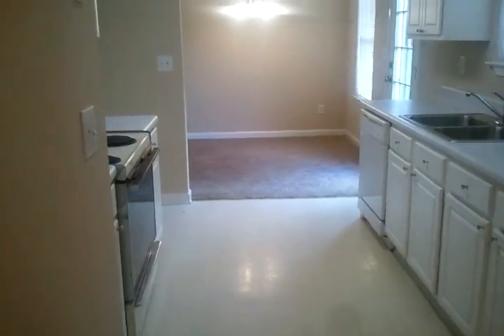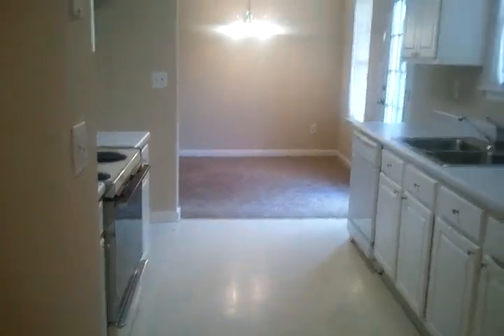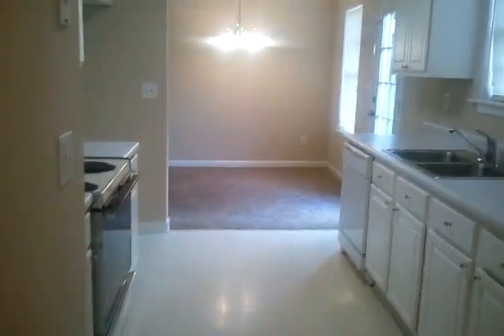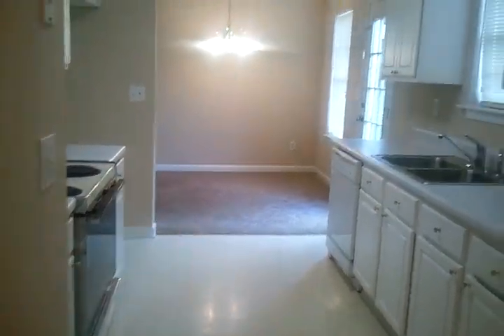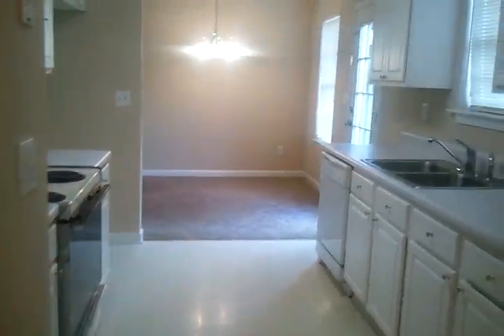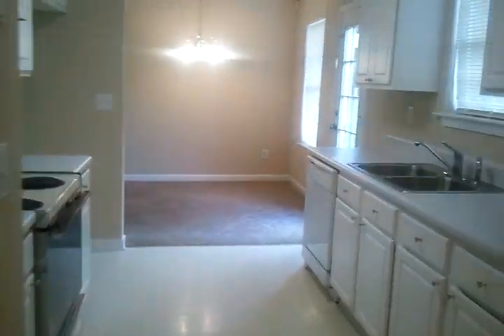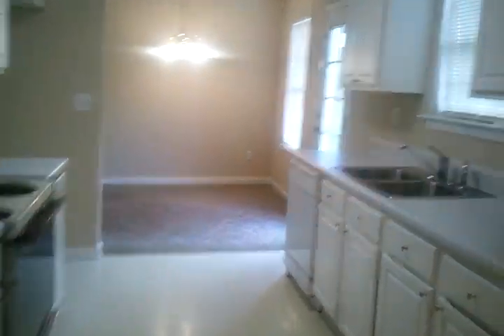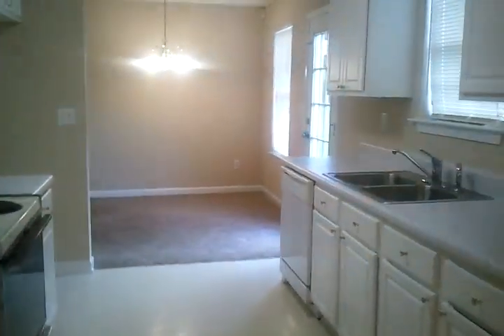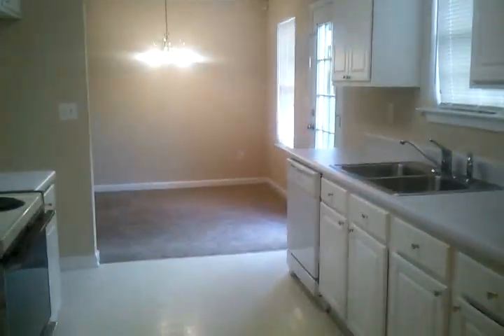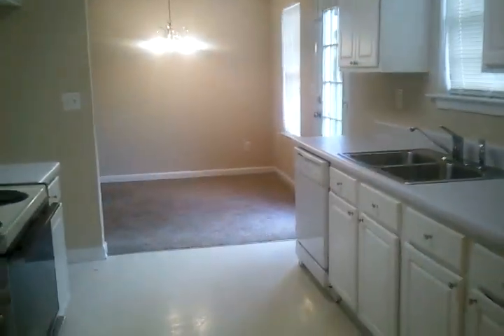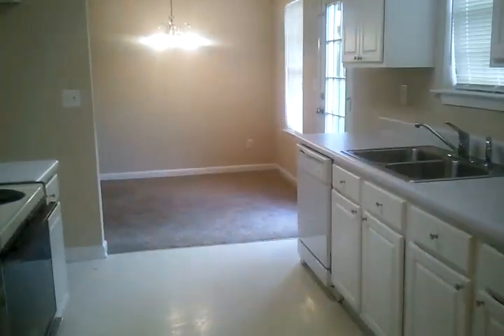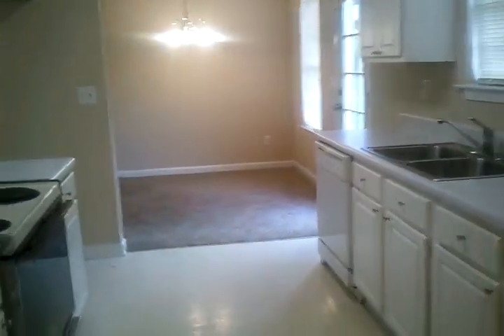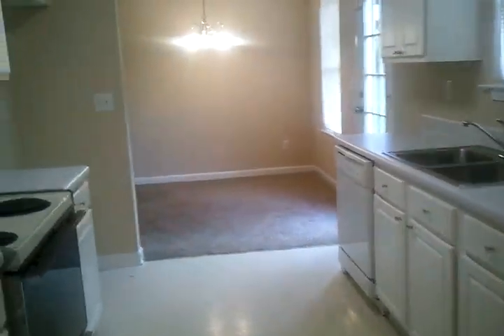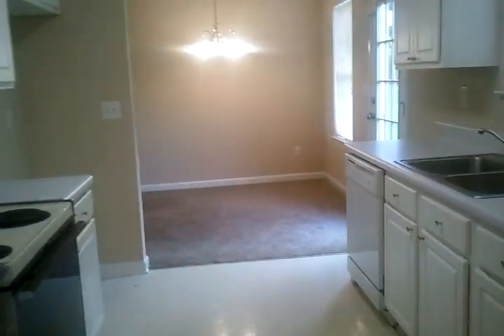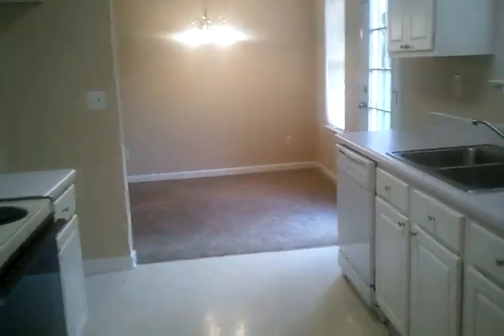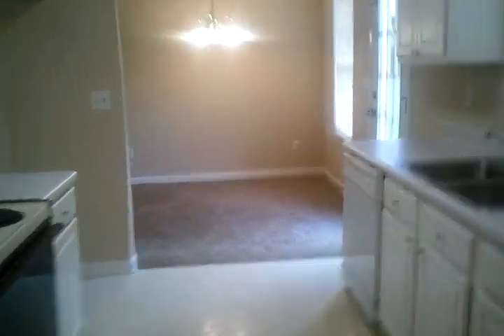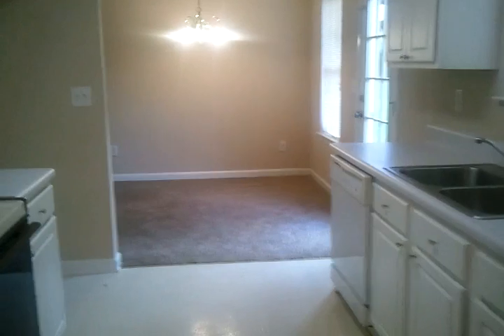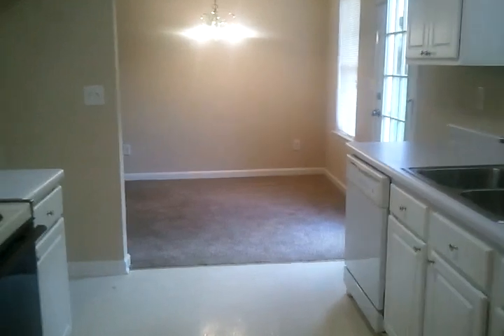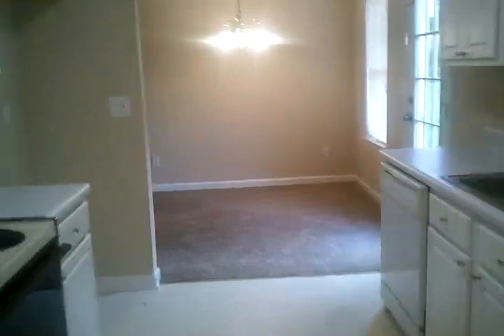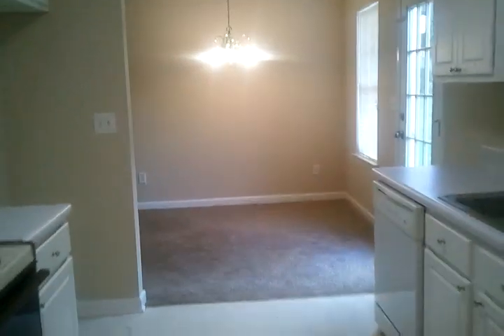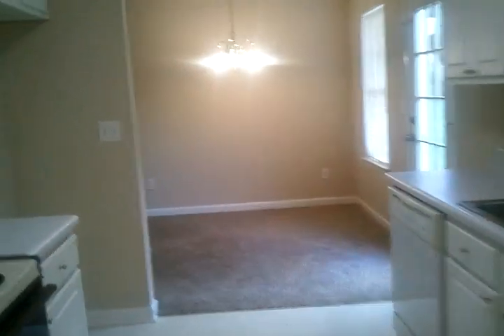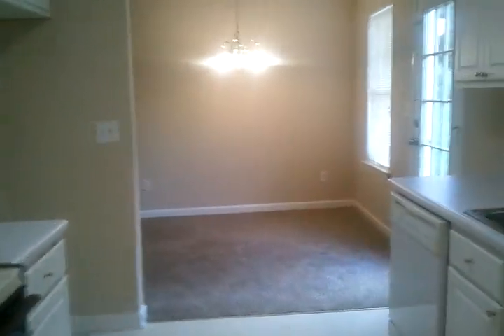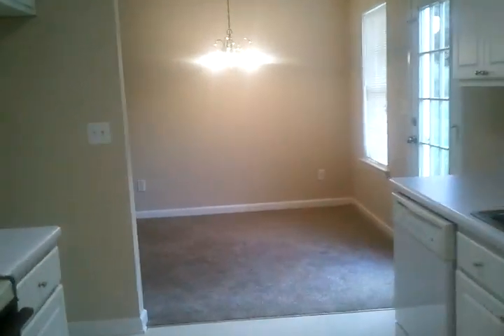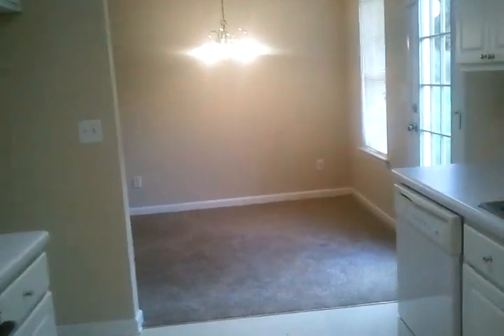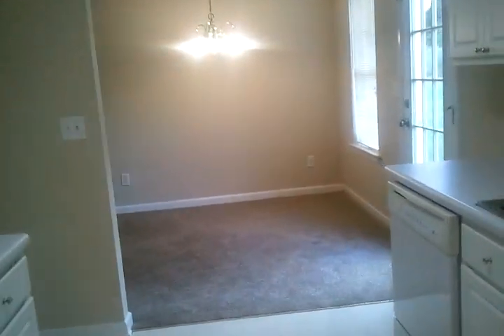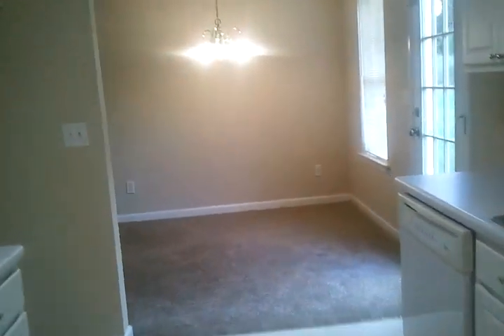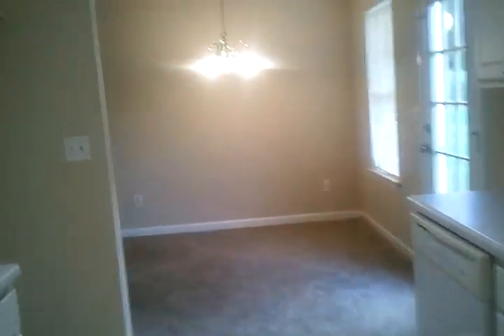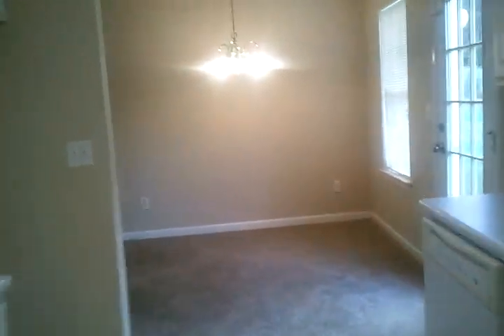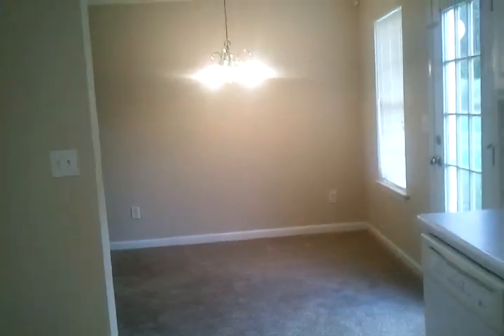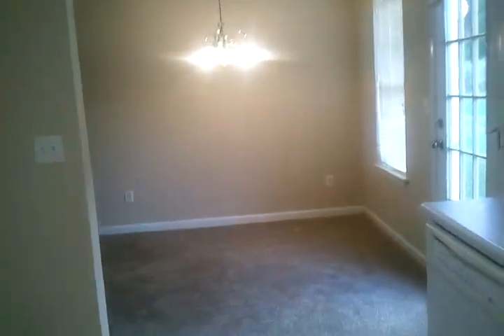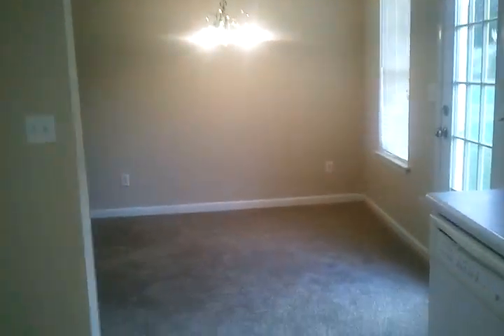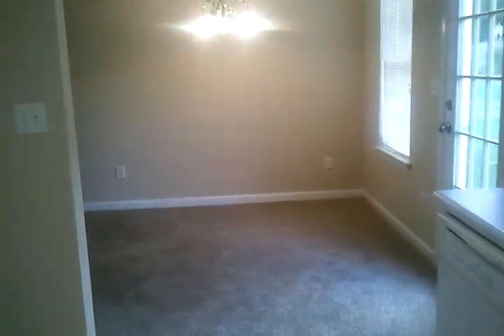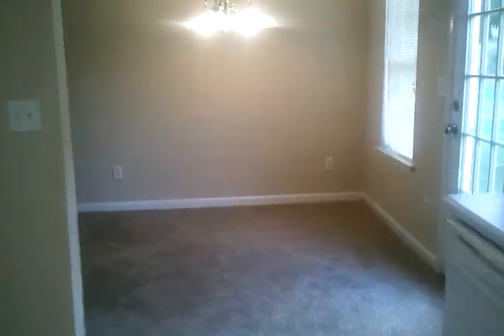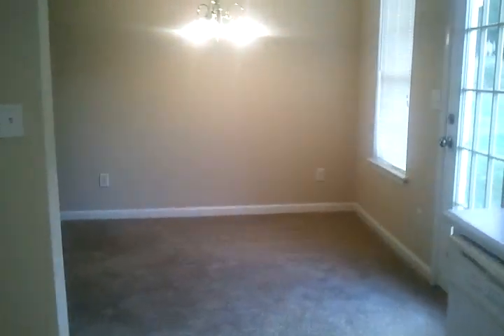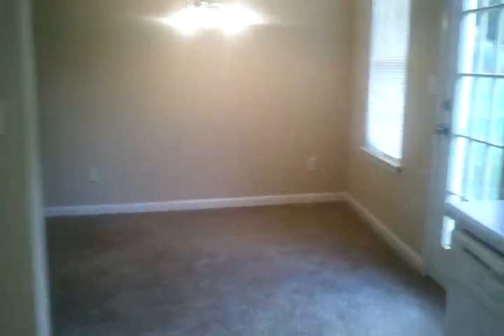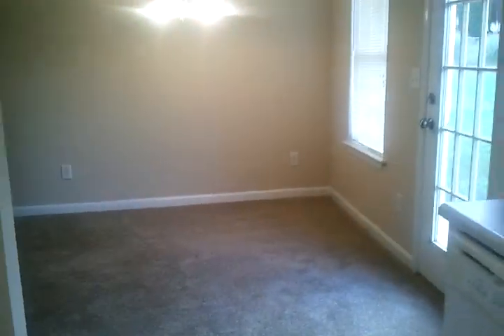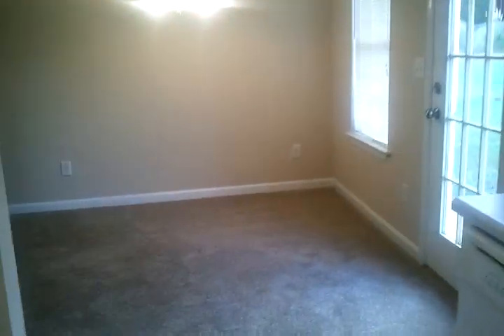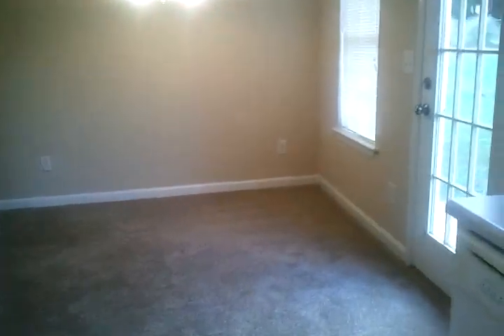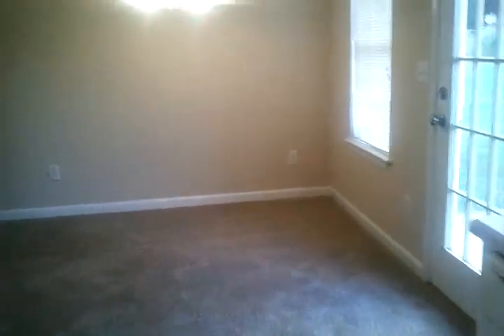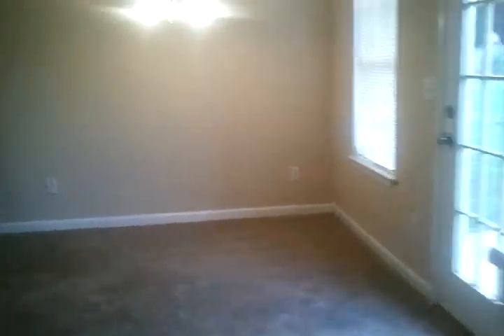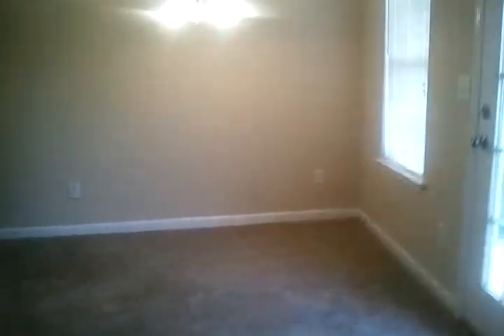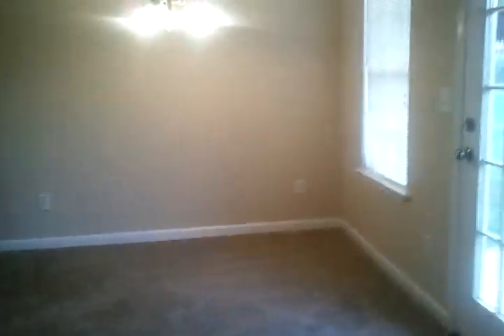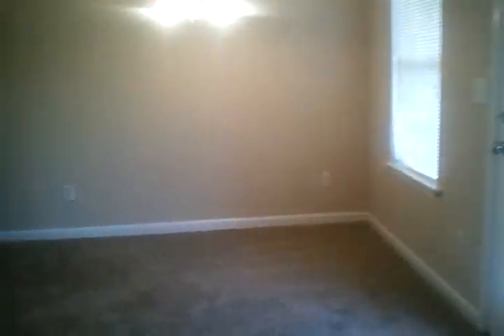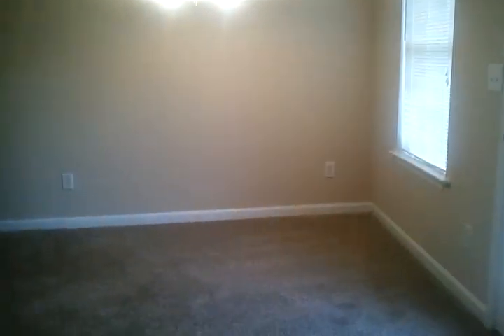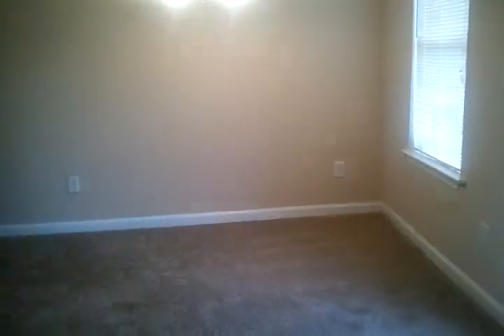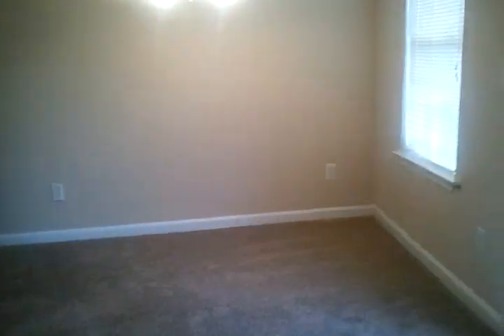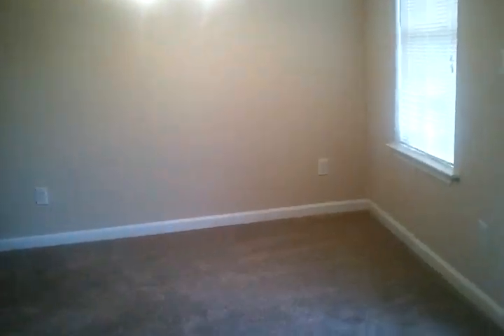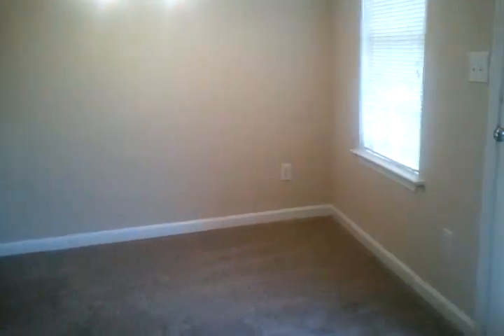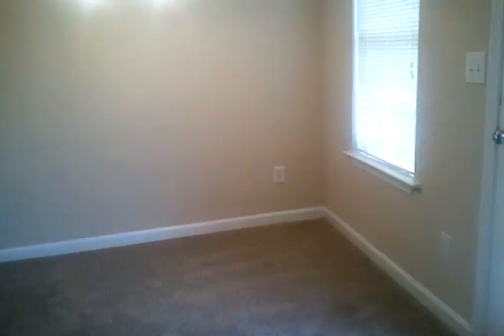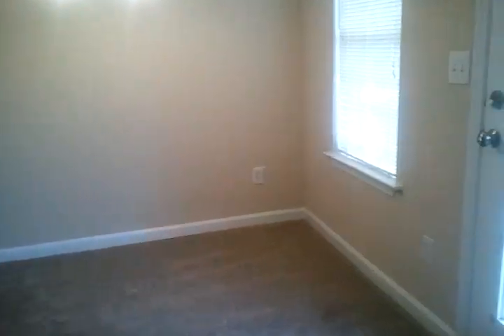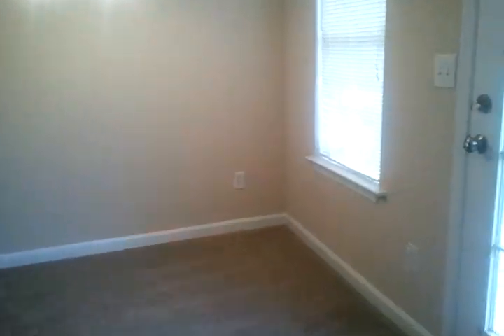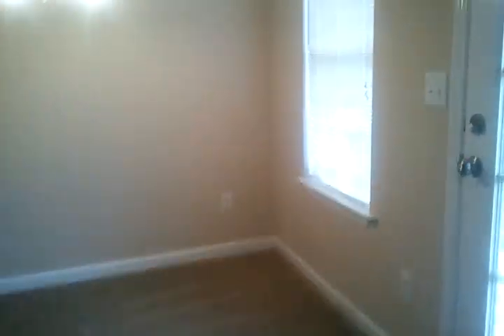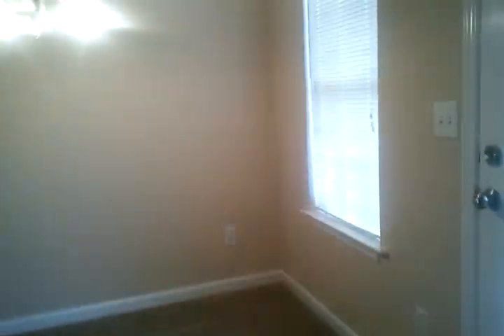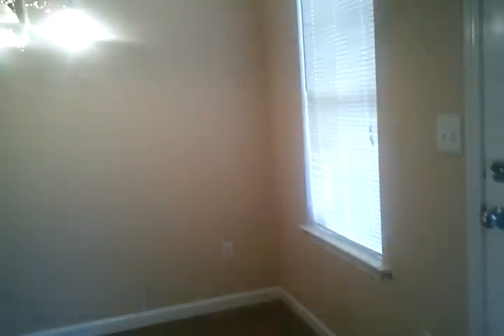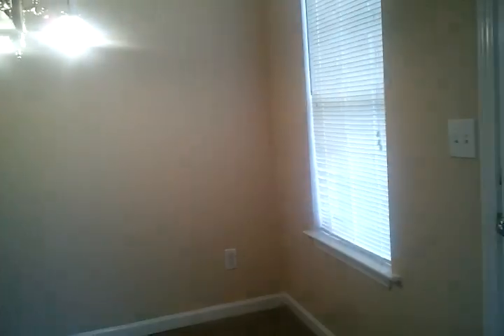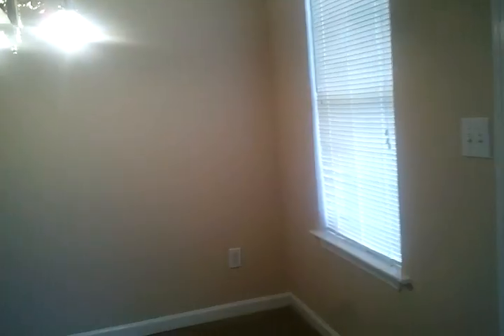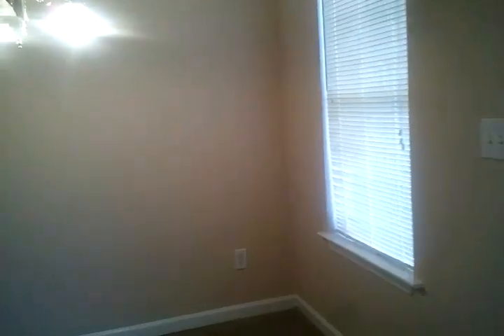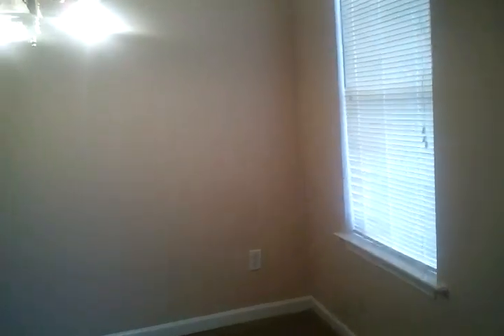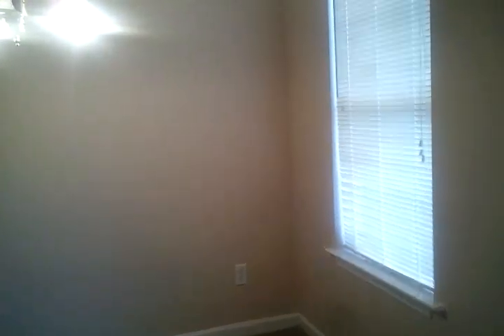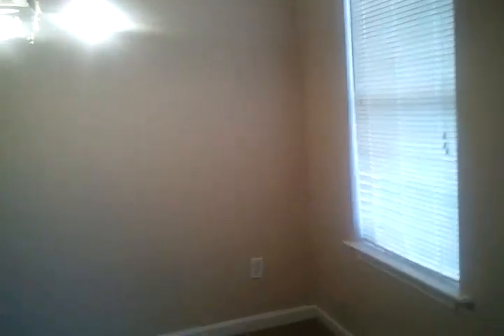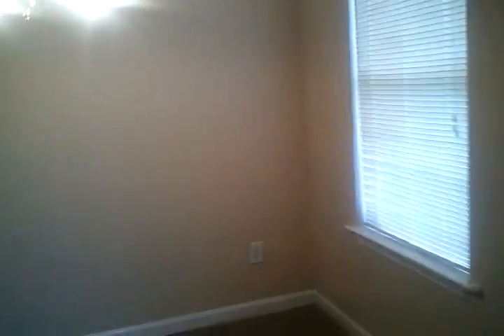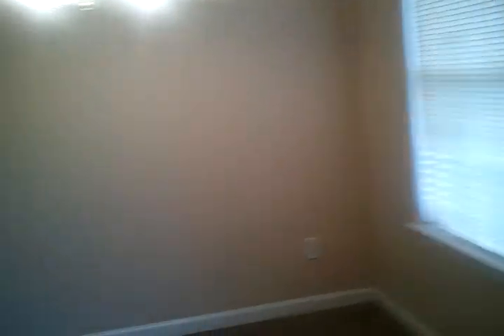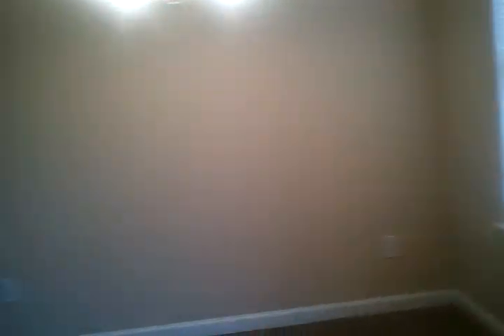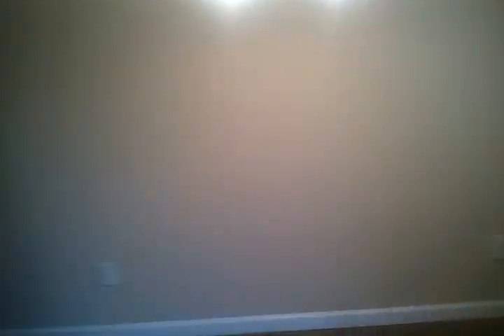Come back through here — I'll show you outside in just a few minutes. There's a nice fenced-in backyard.